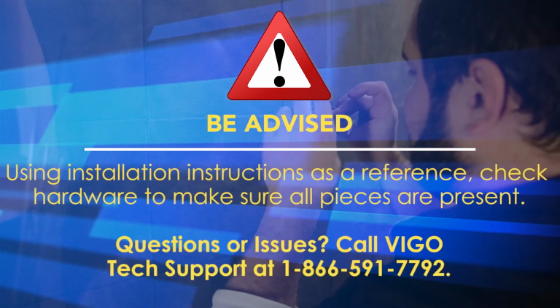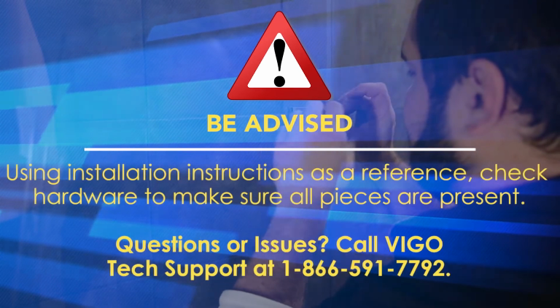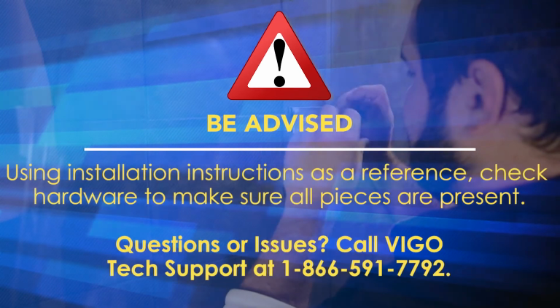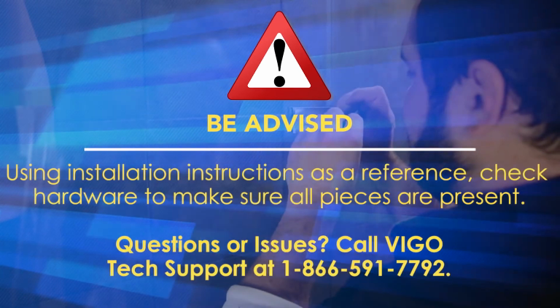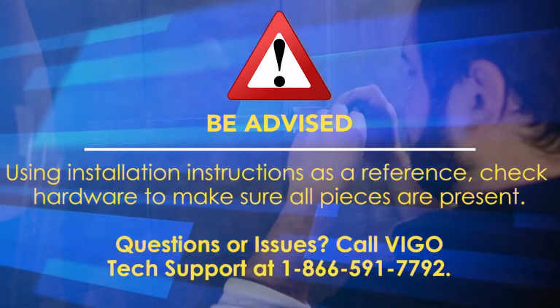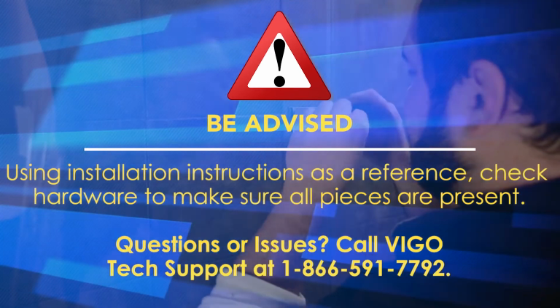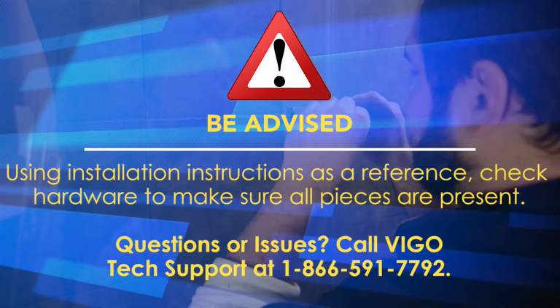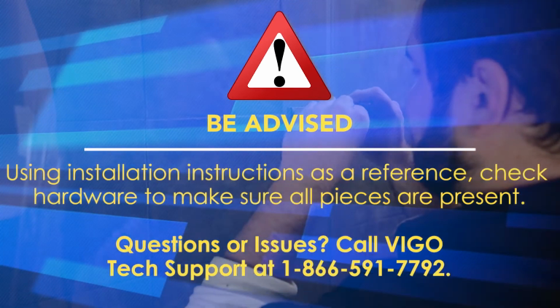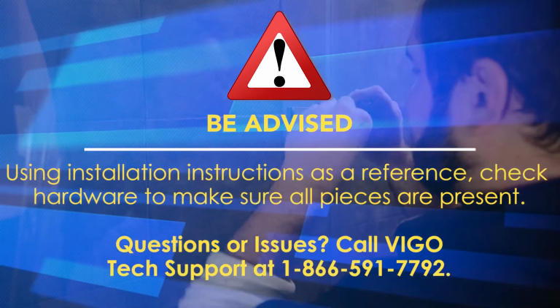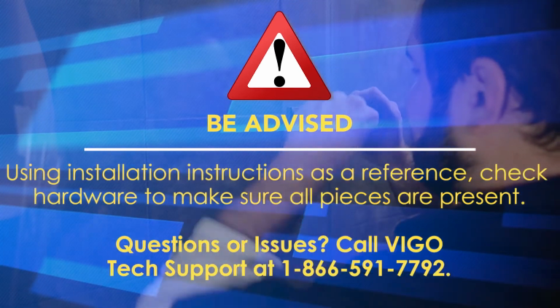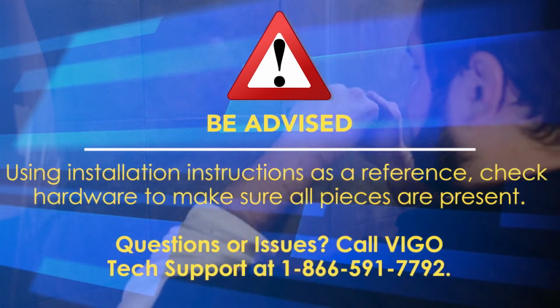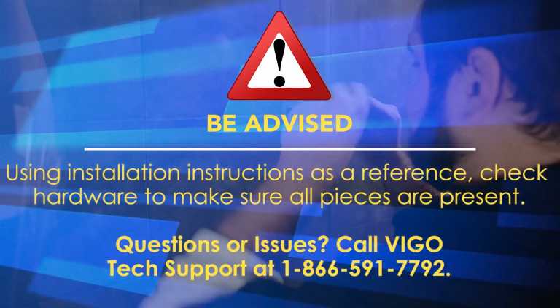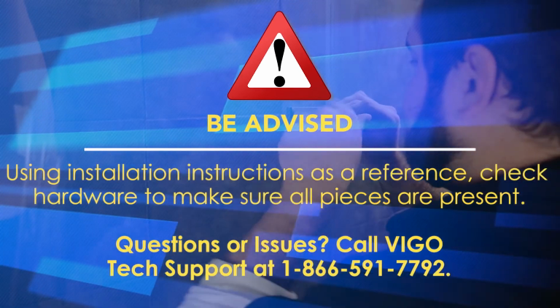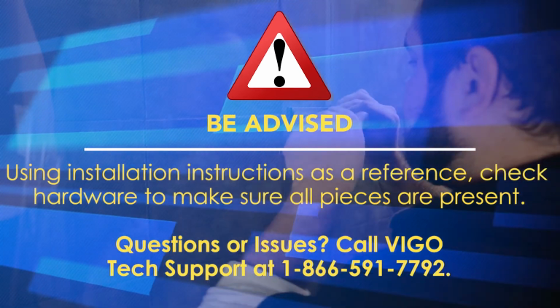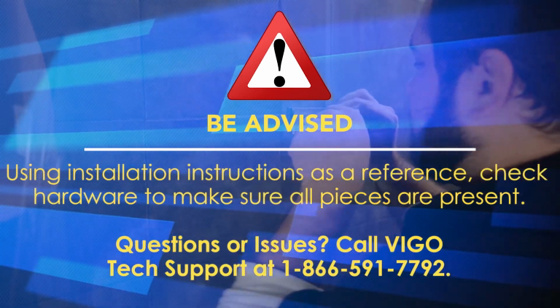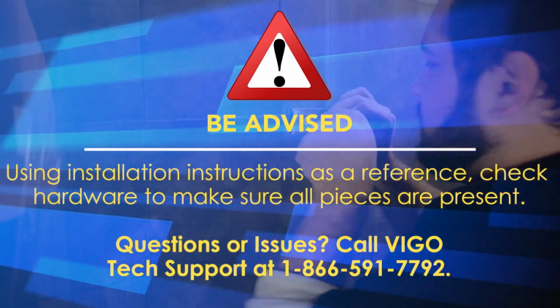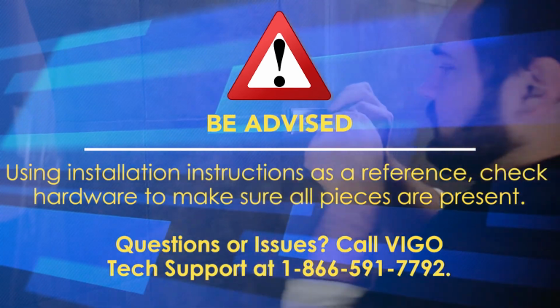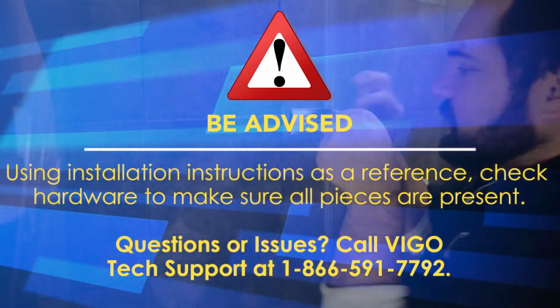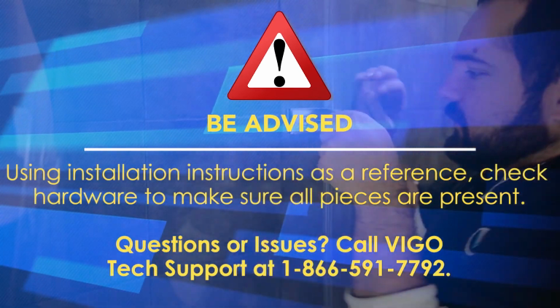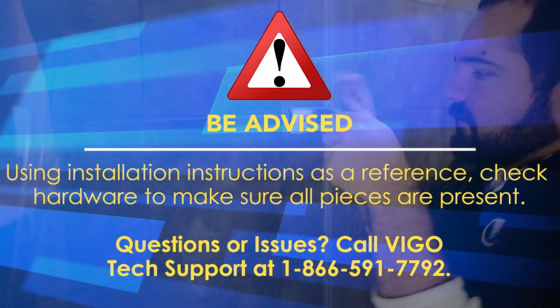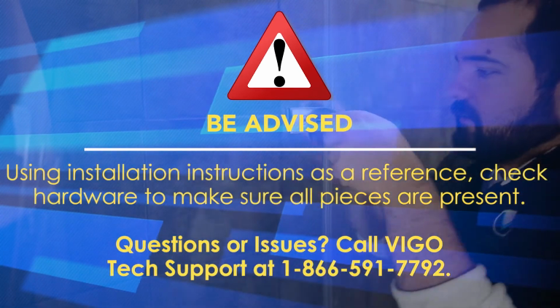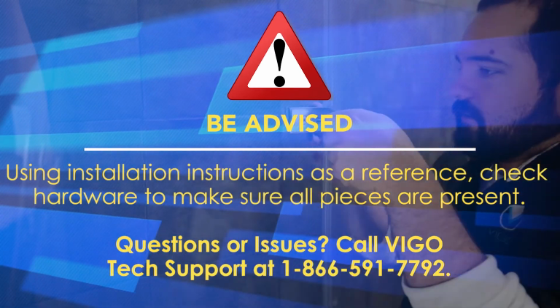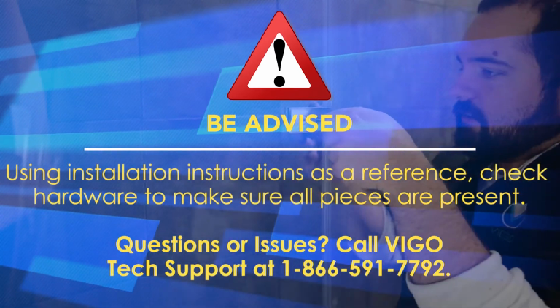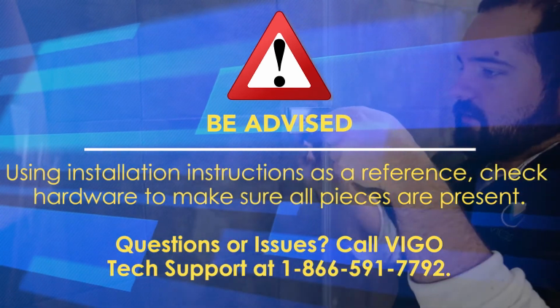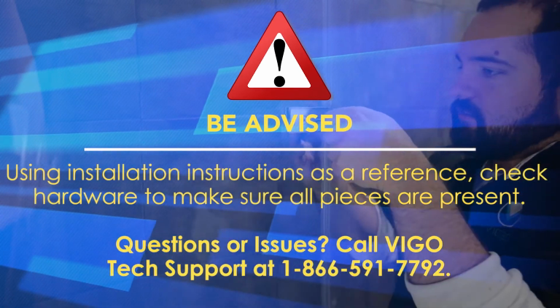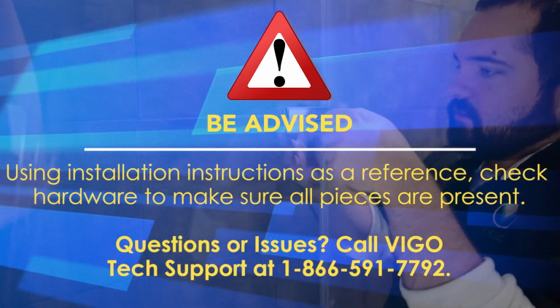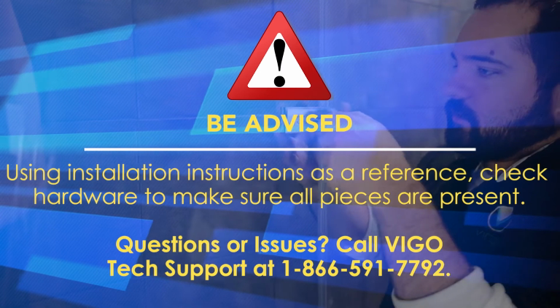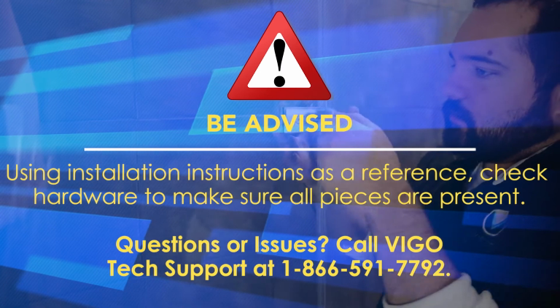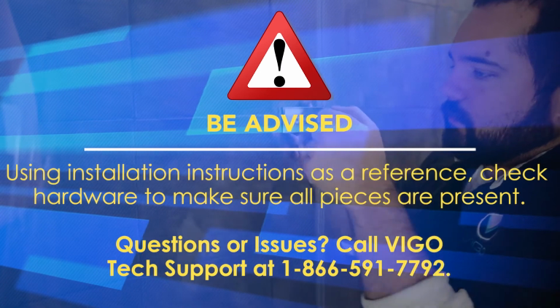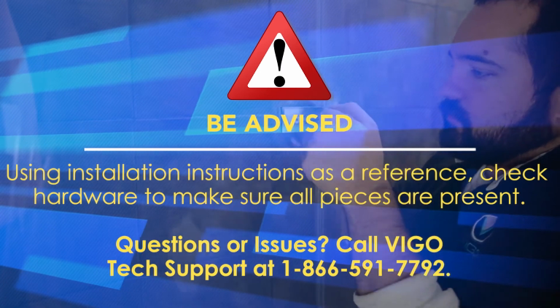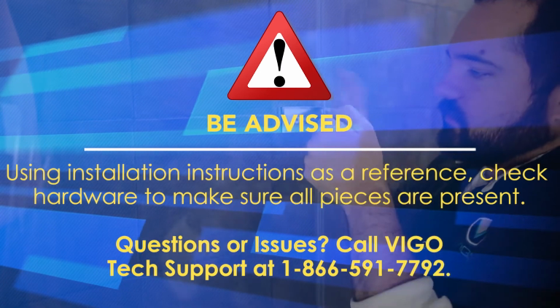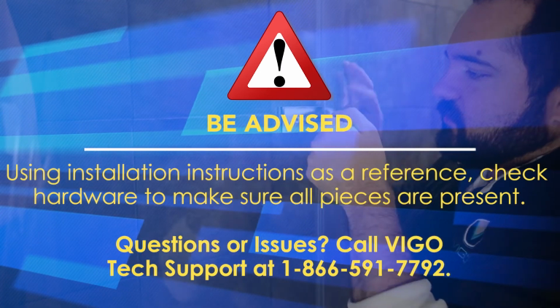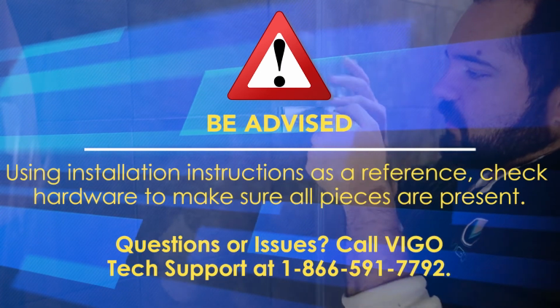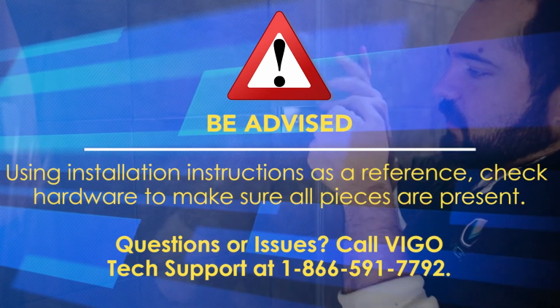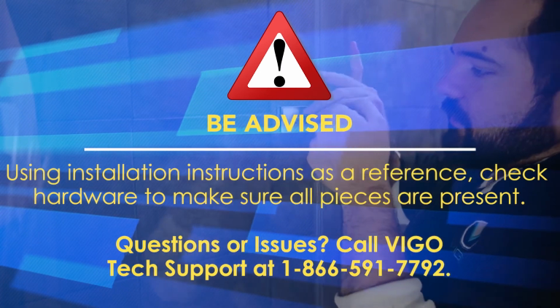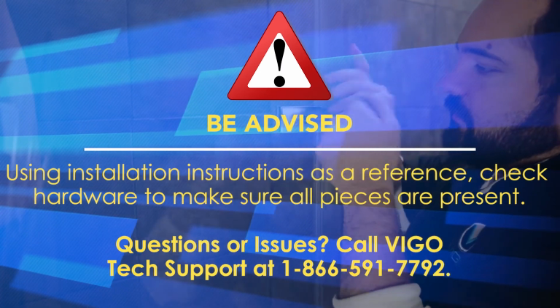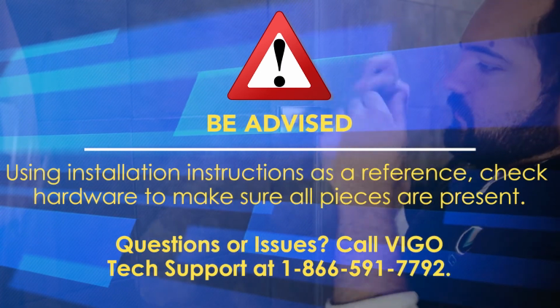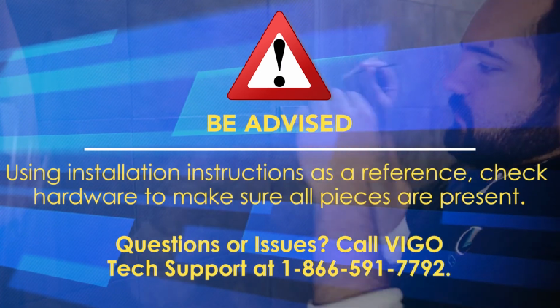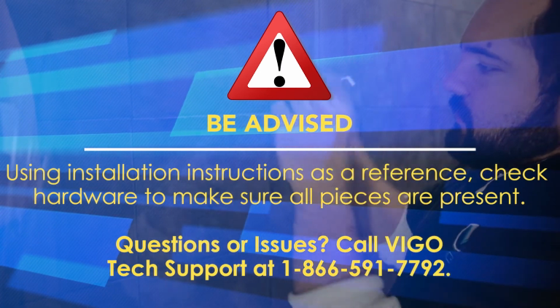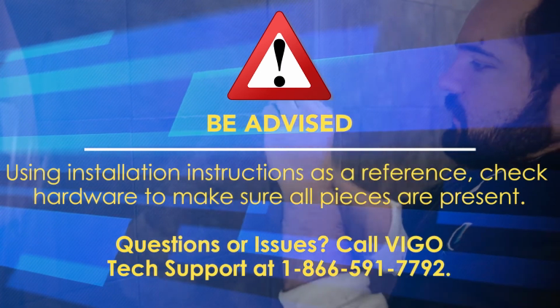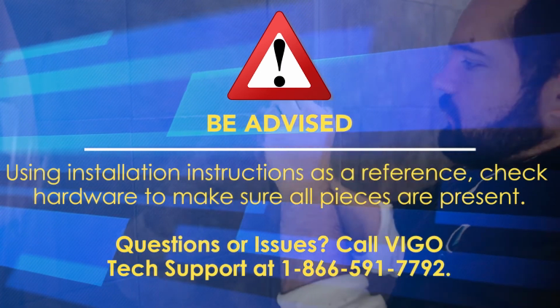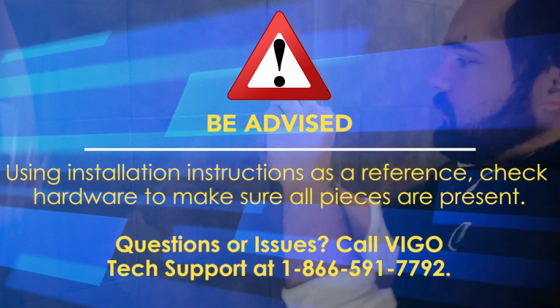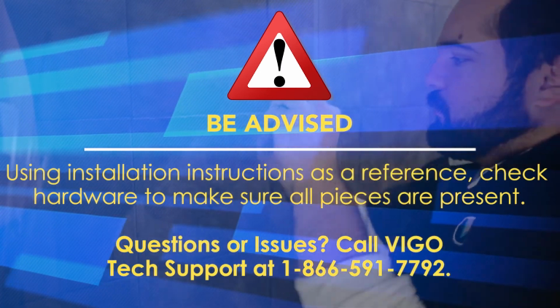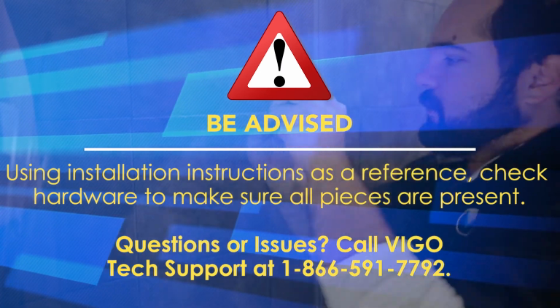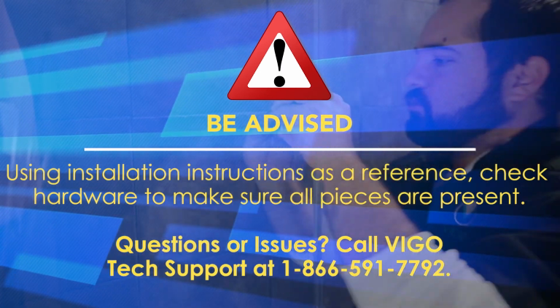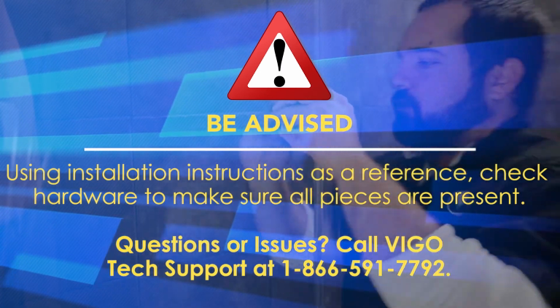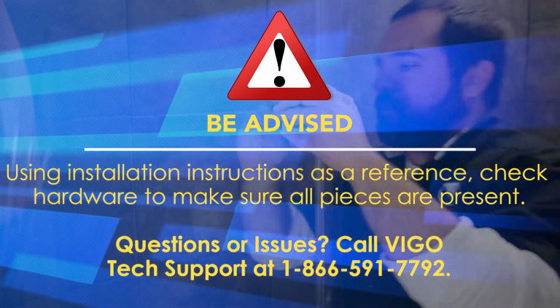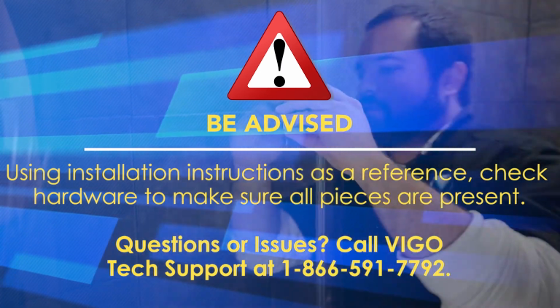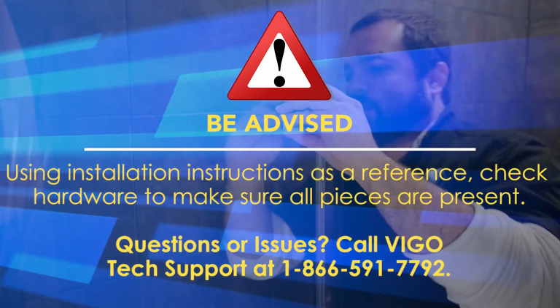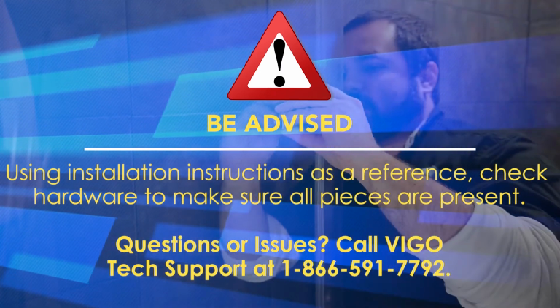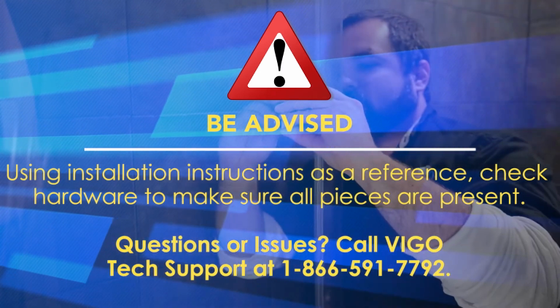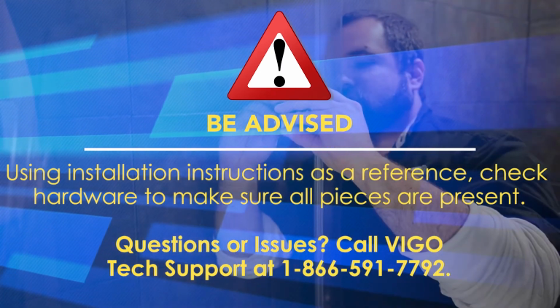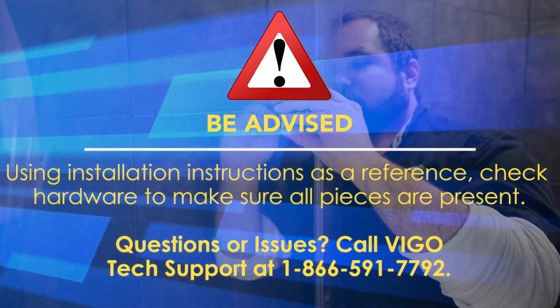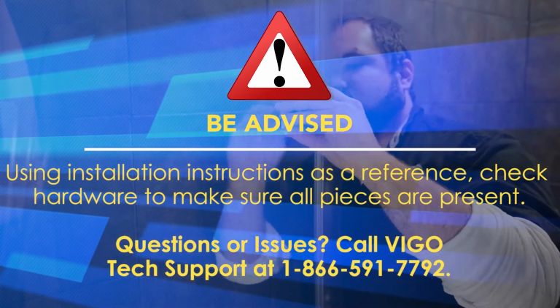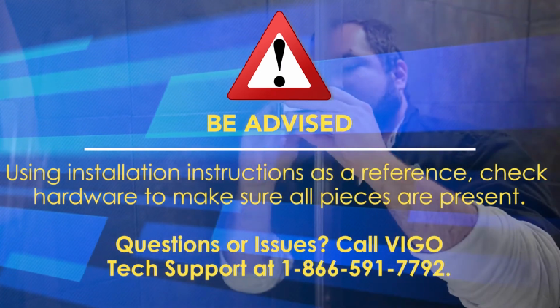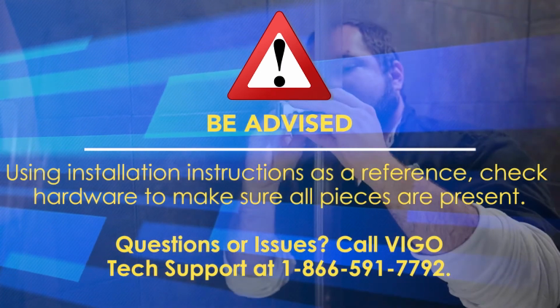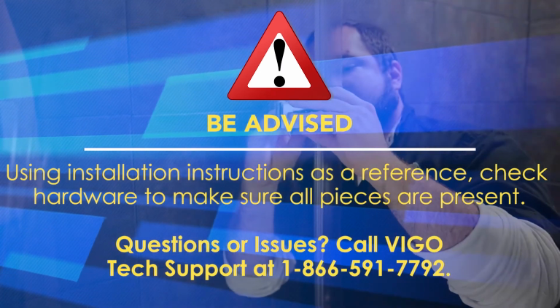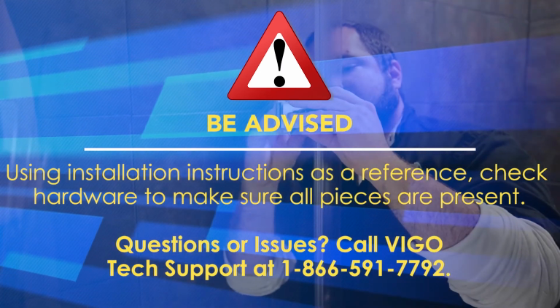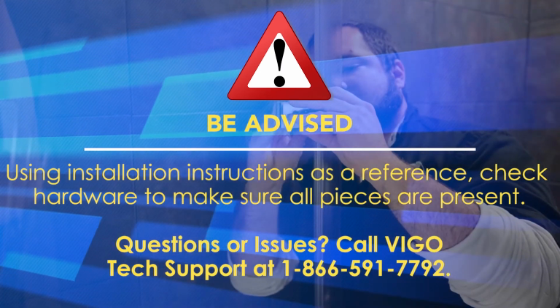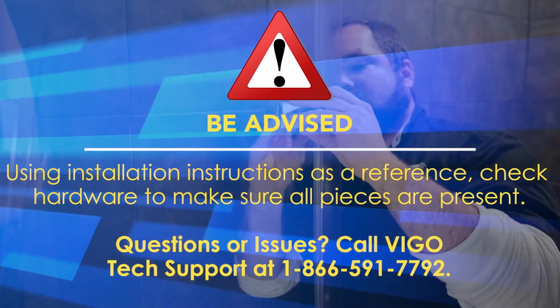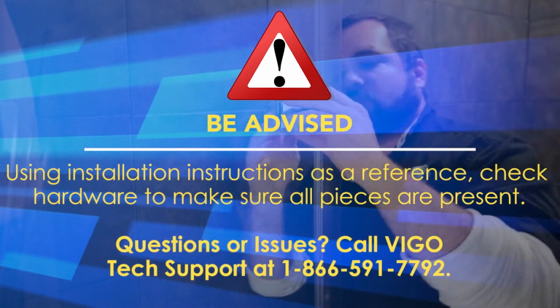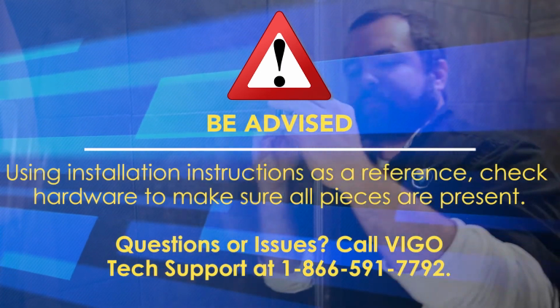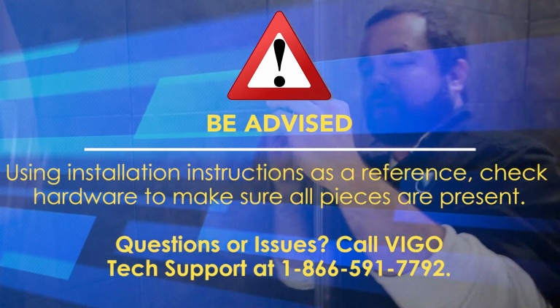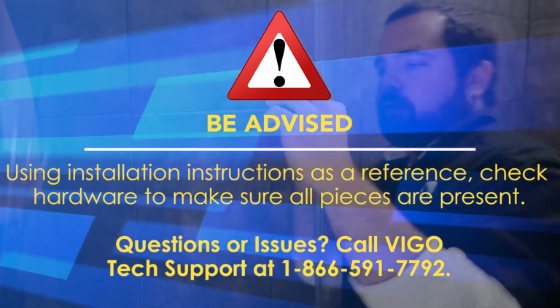Using installation instructions as a reference, check hardware to make sure all pieces are present. For tech support, call the provided number.